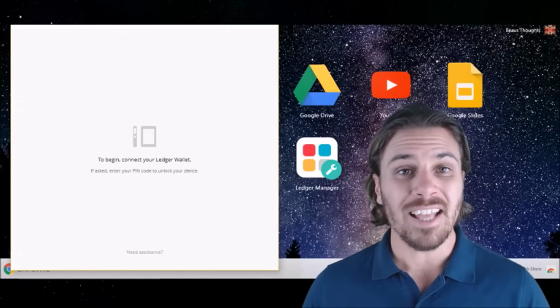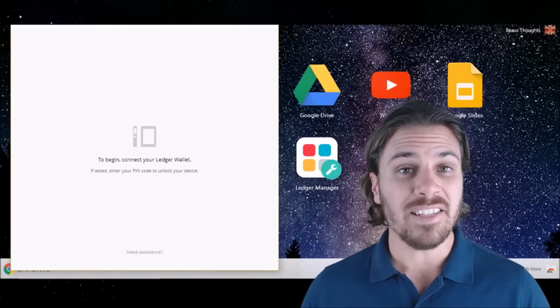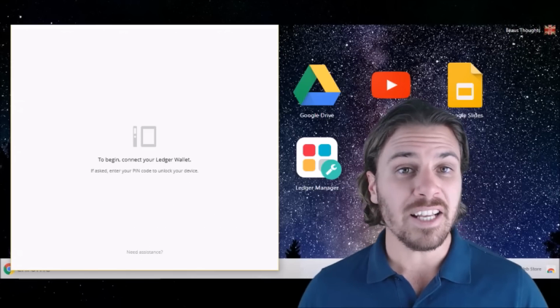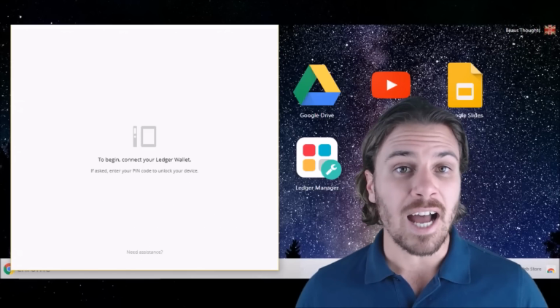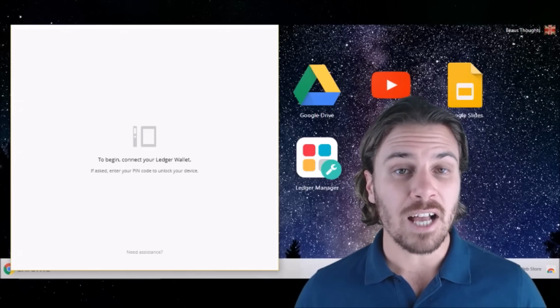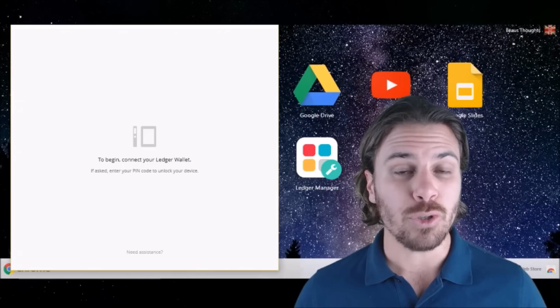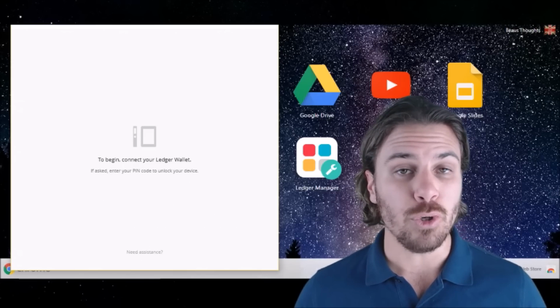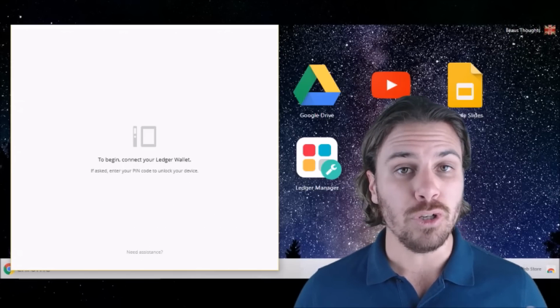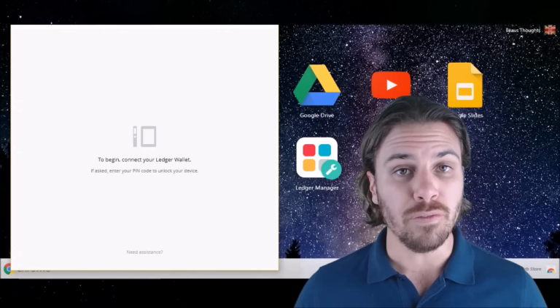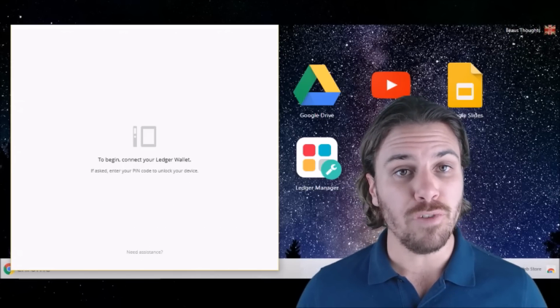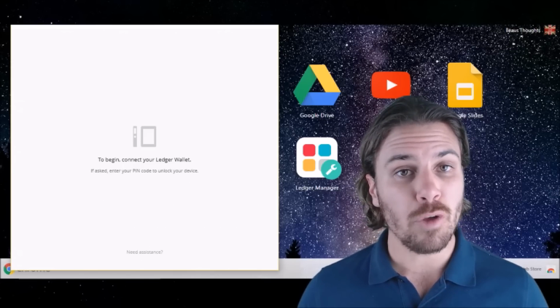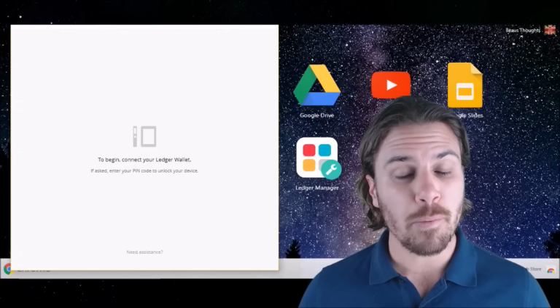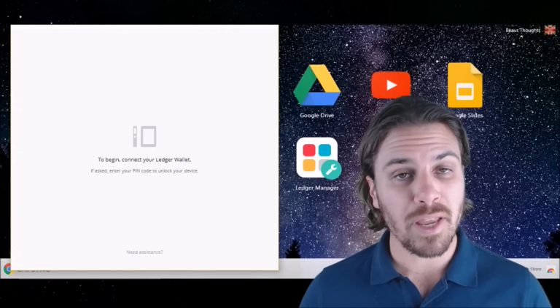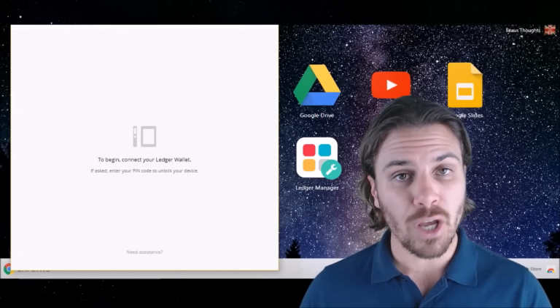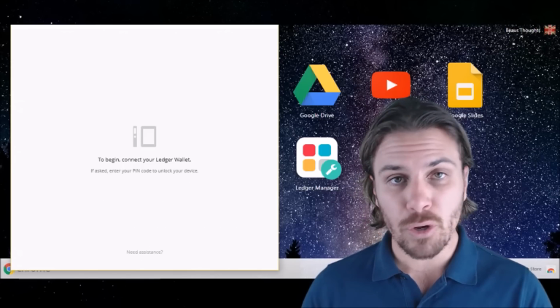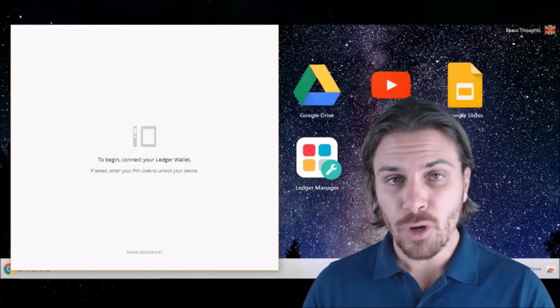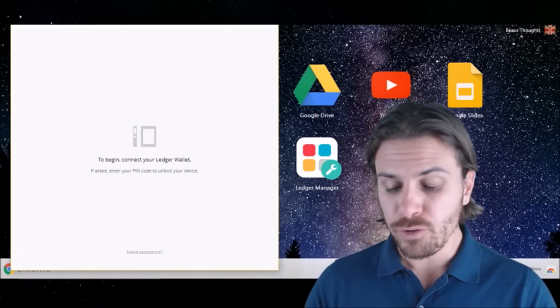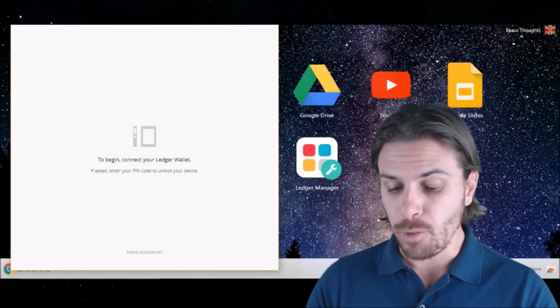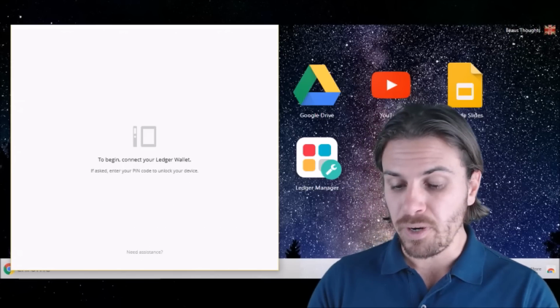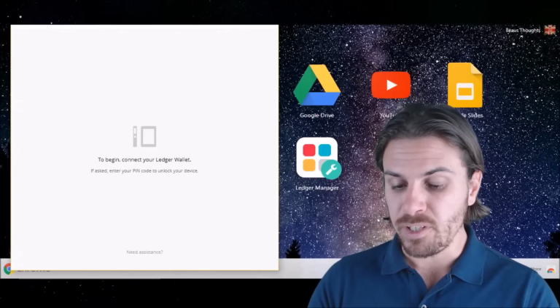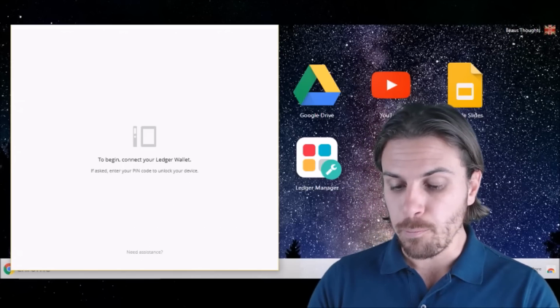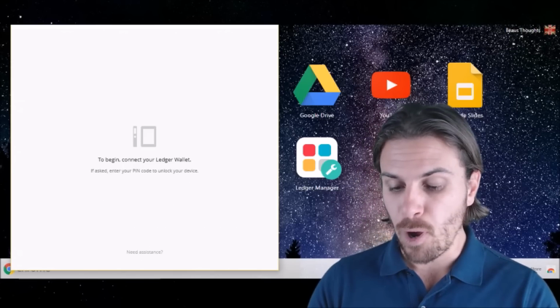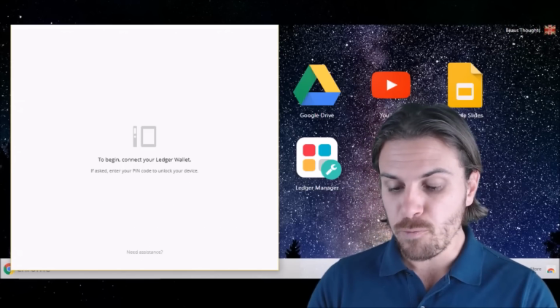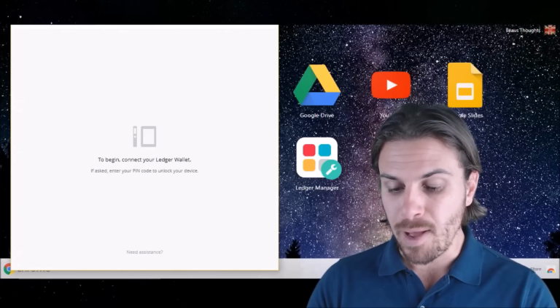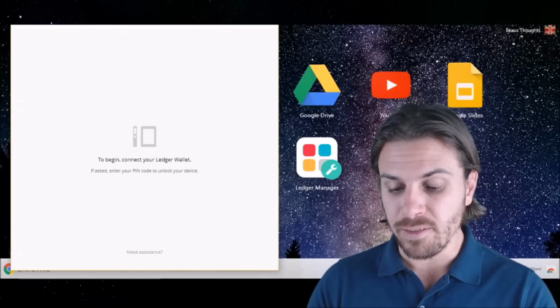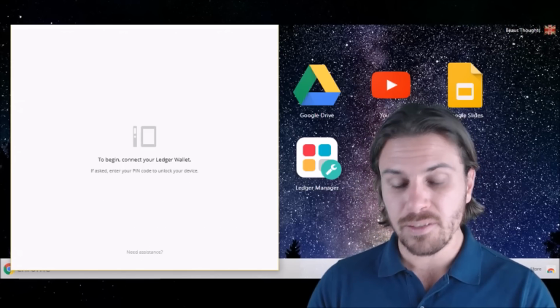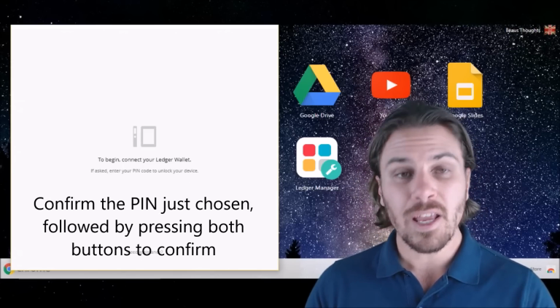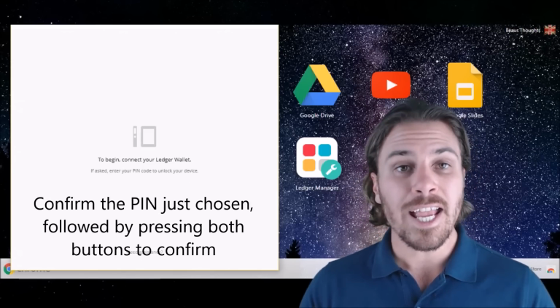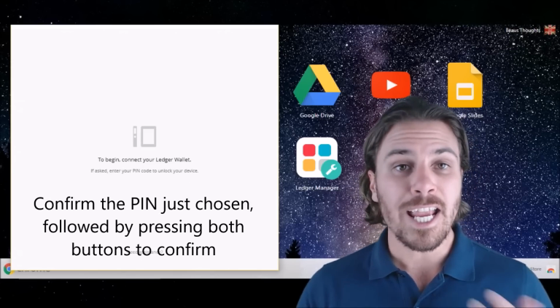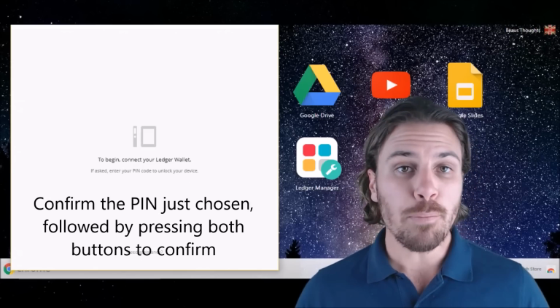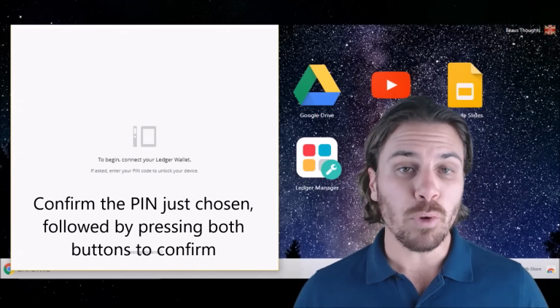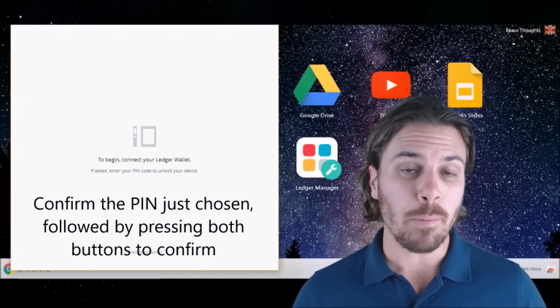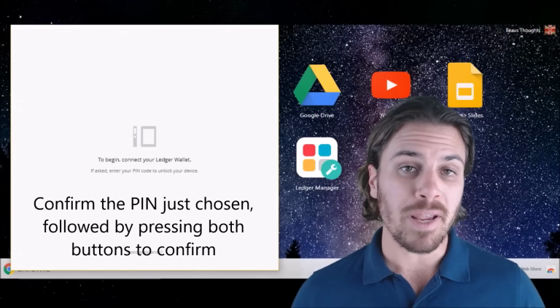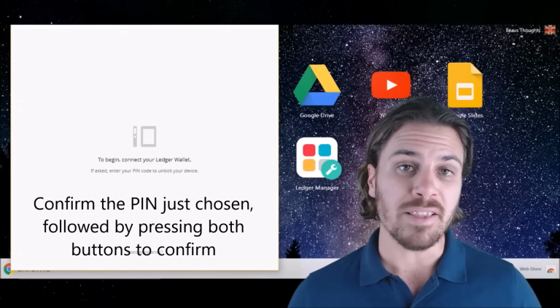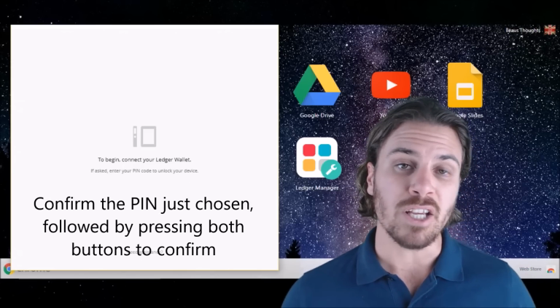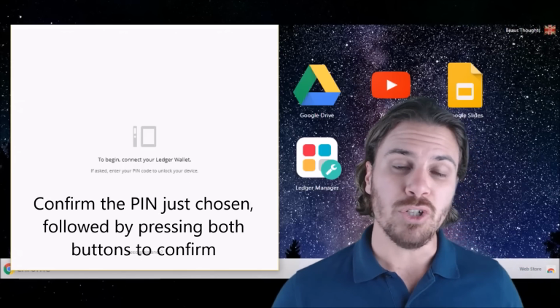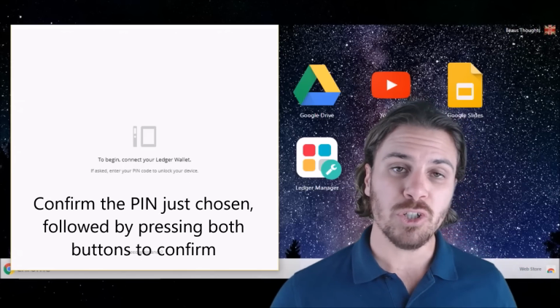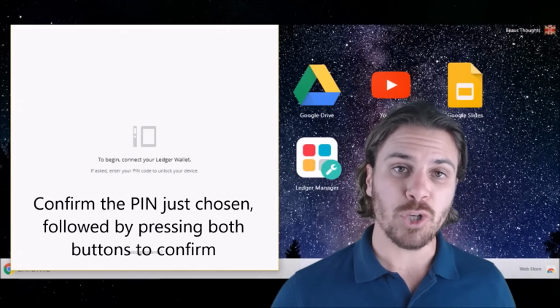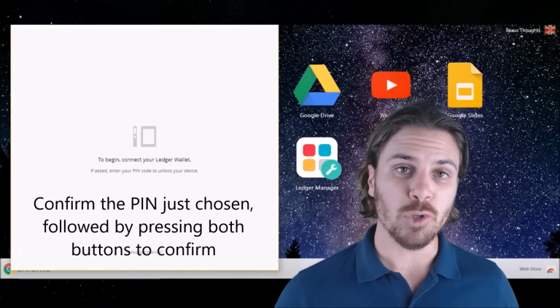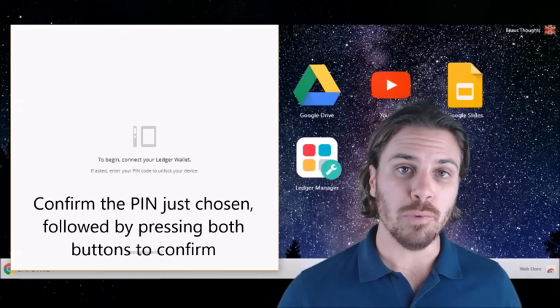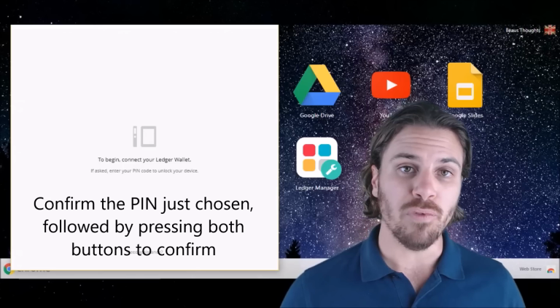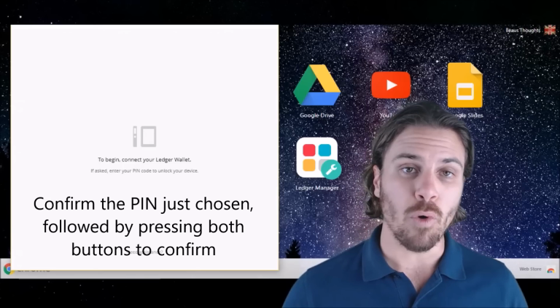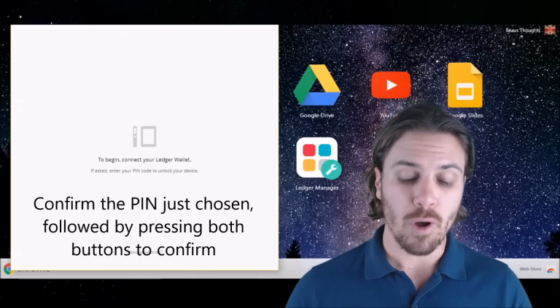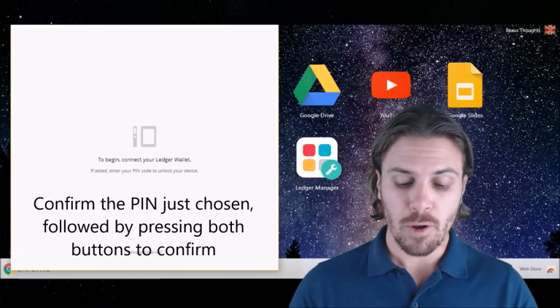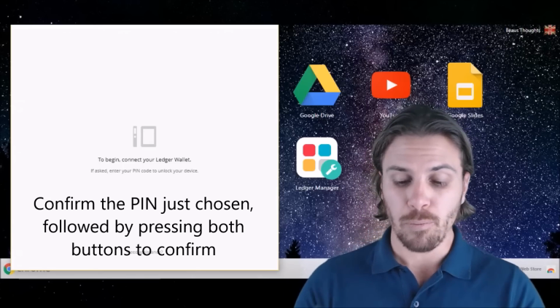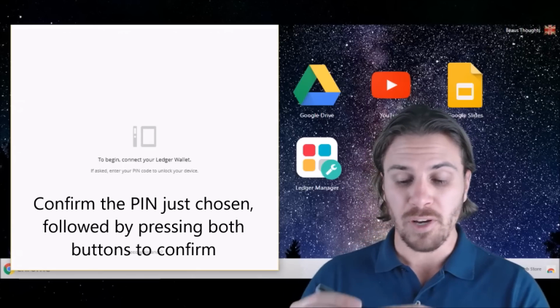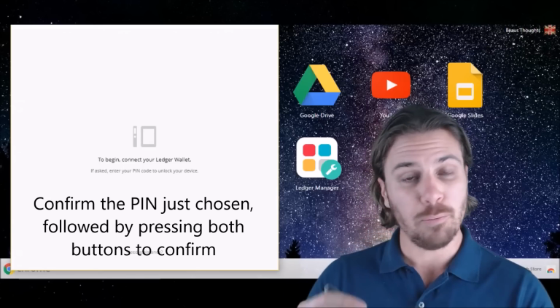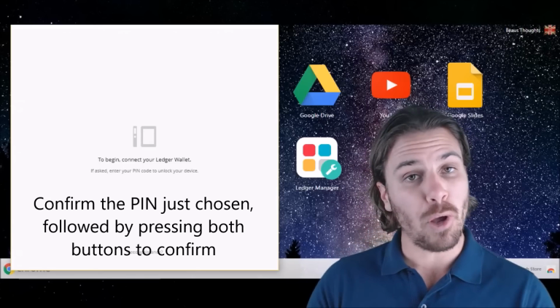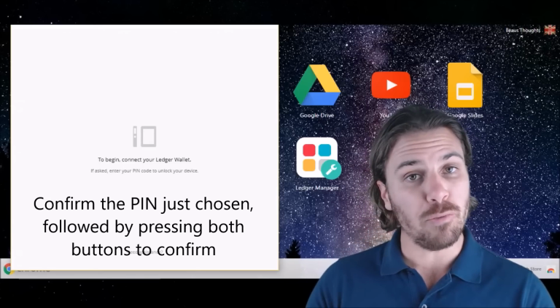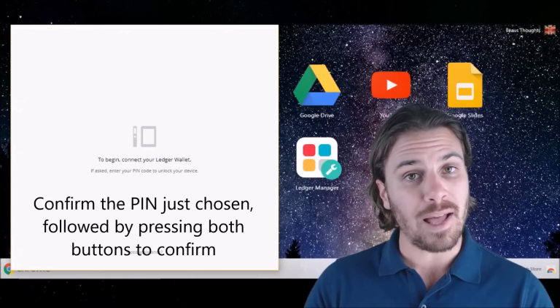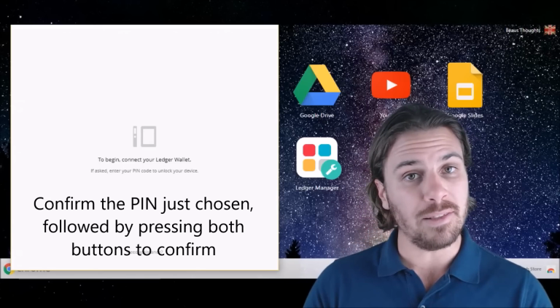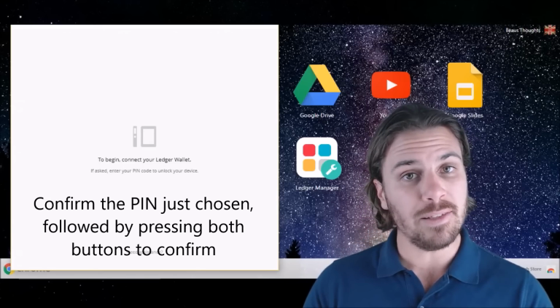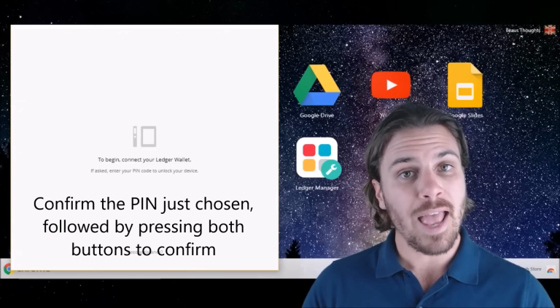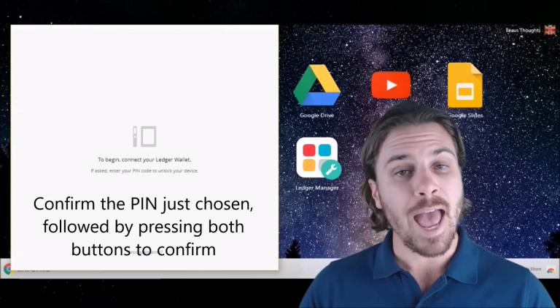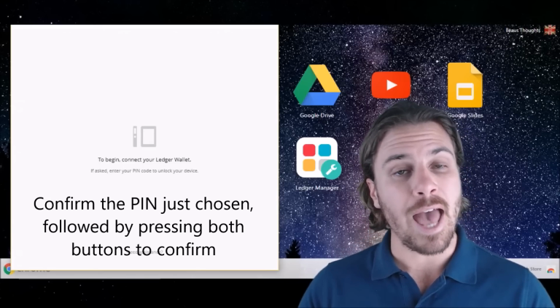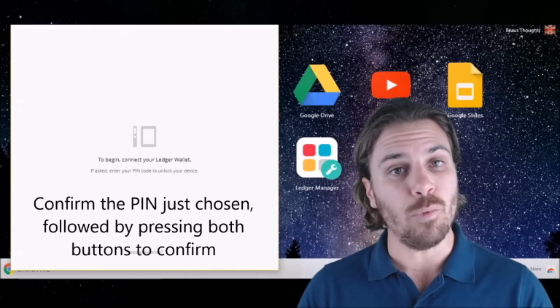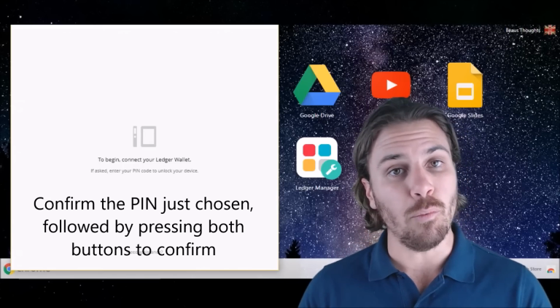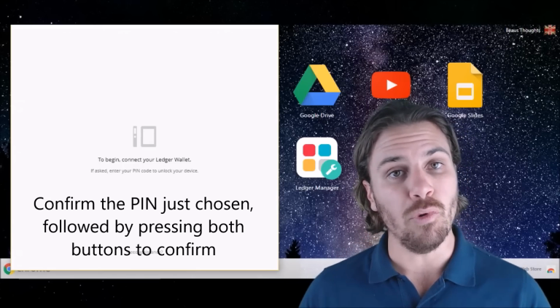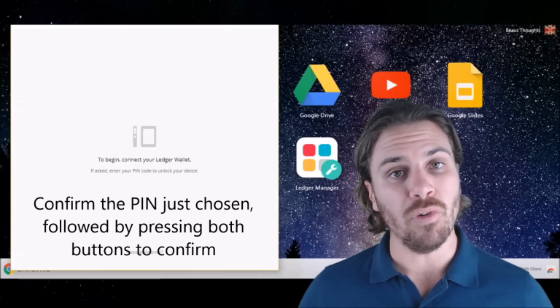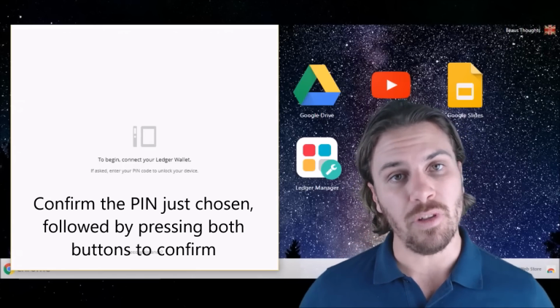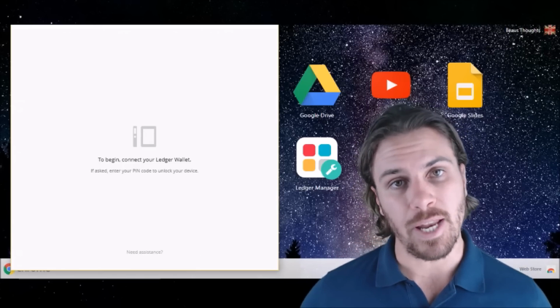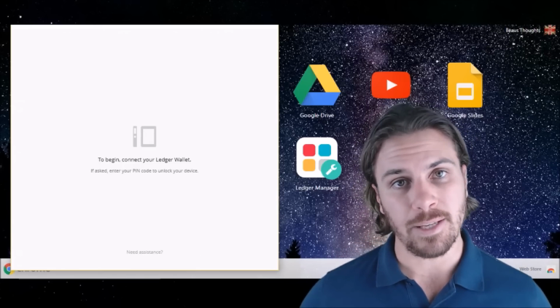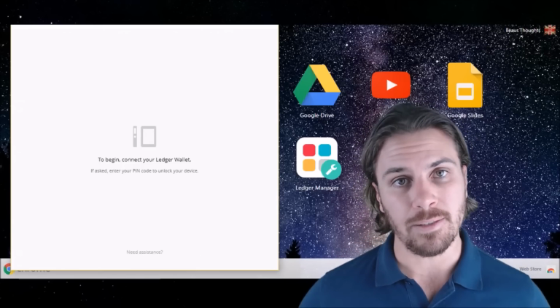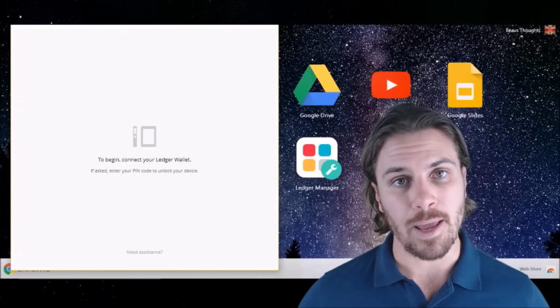The device is then going to ask you to confirm your PIN code. Pressing both buttons, input the PIN that you just chose before, press both buttons, and we'll move on to the next step.